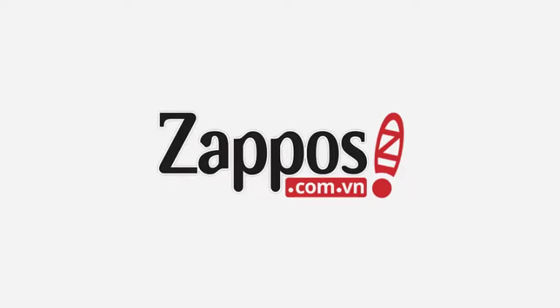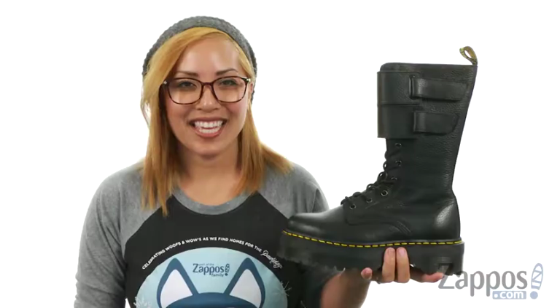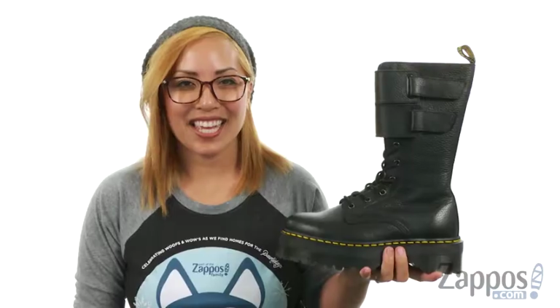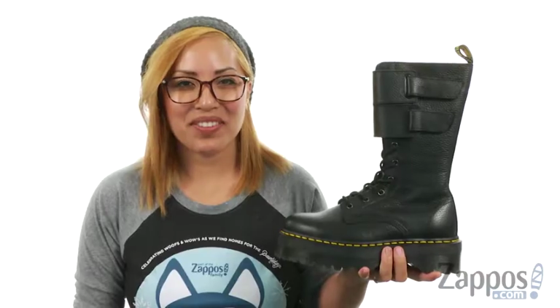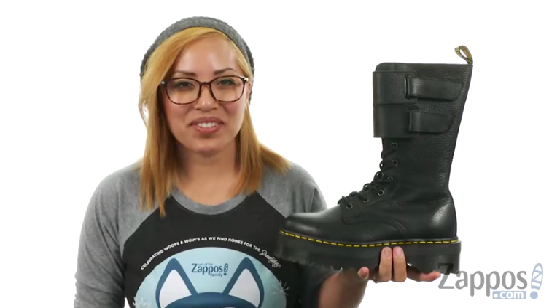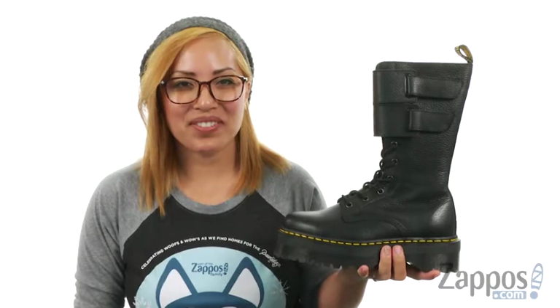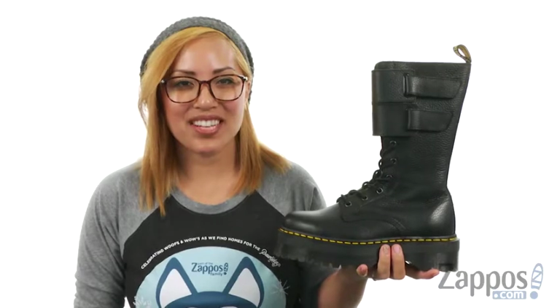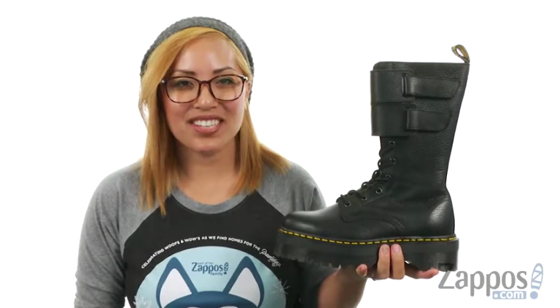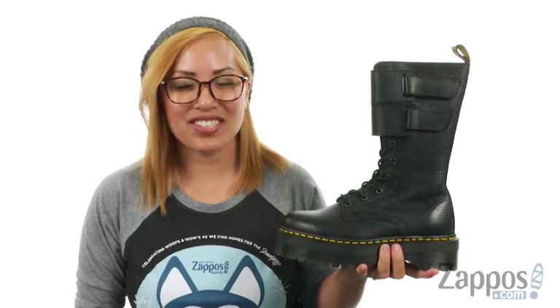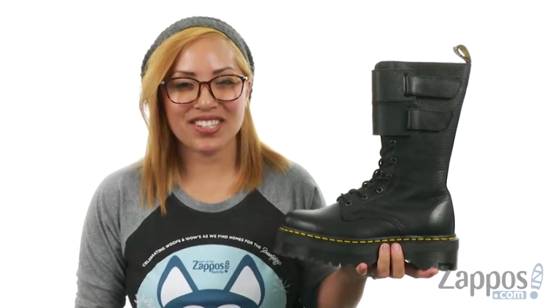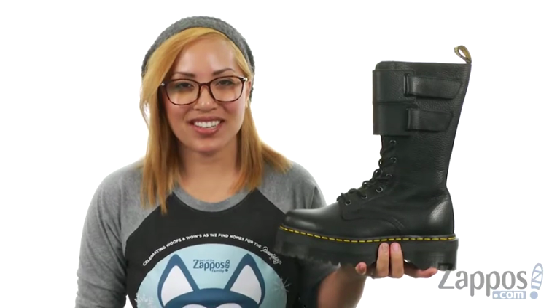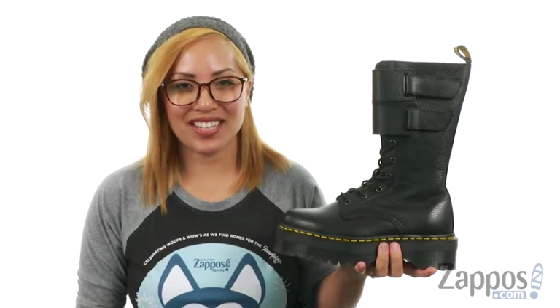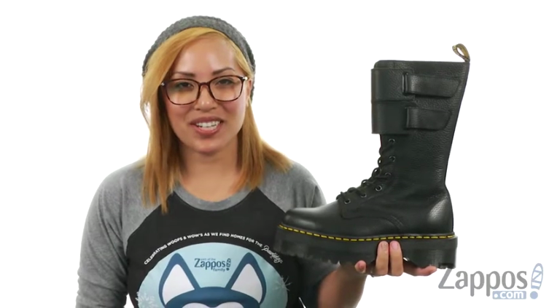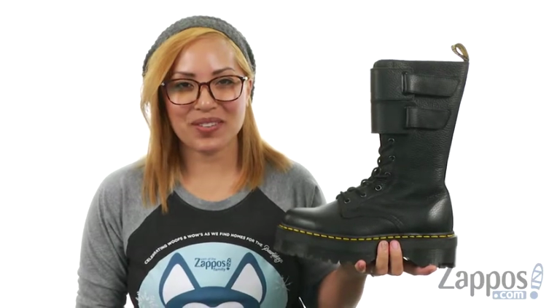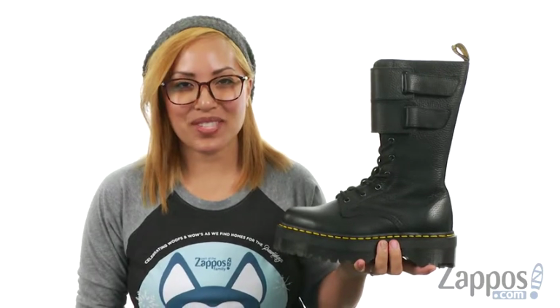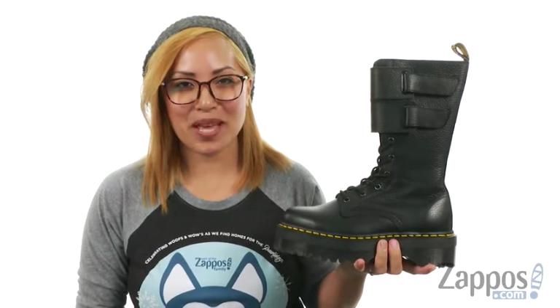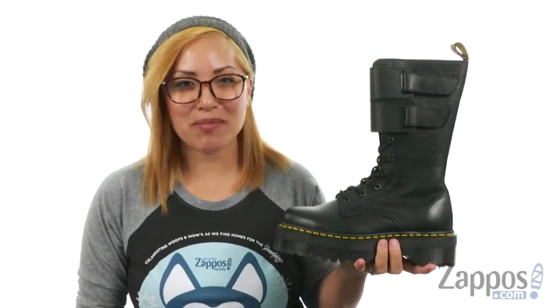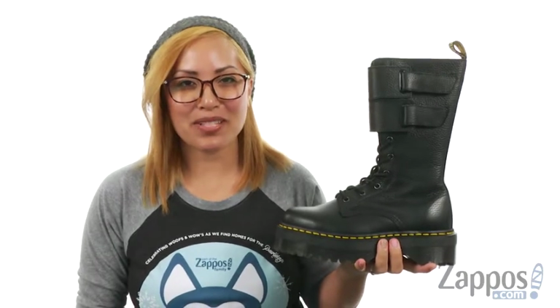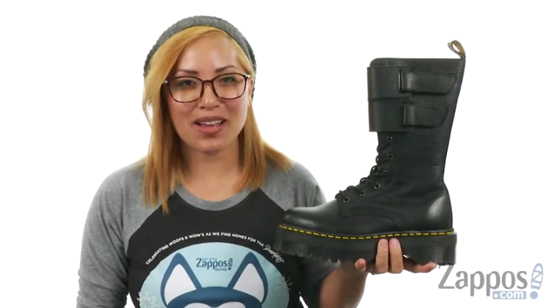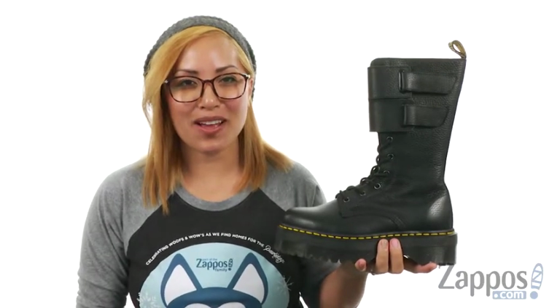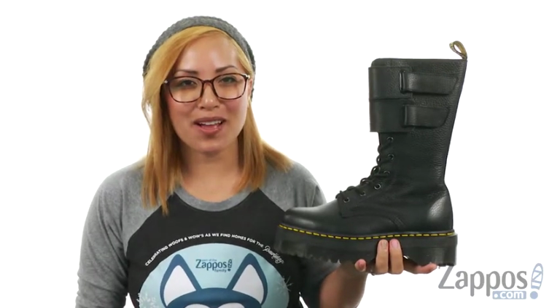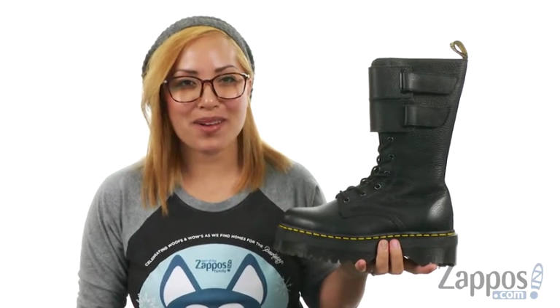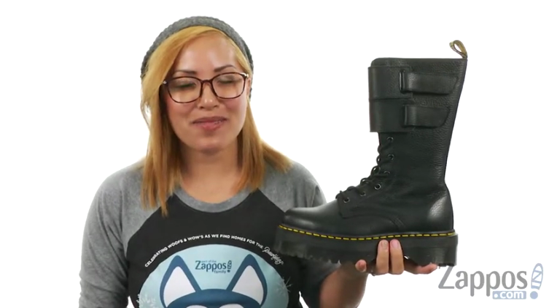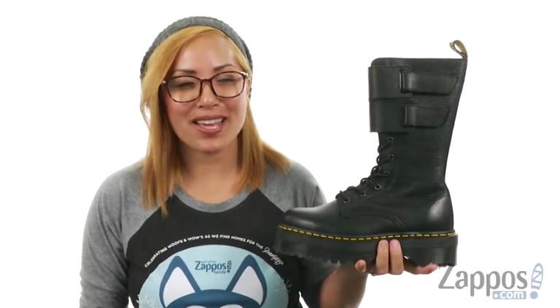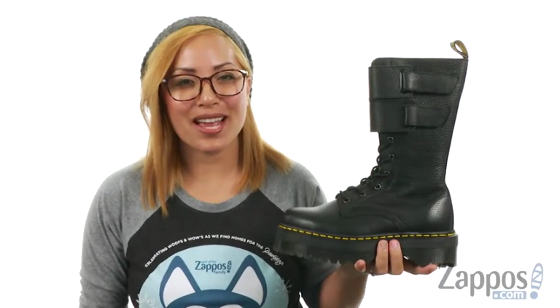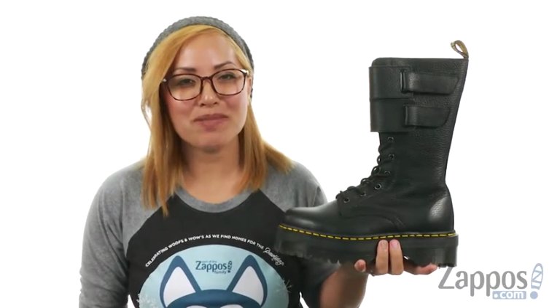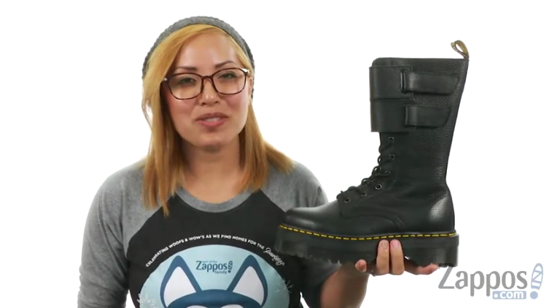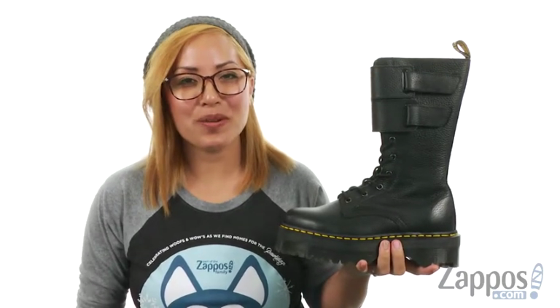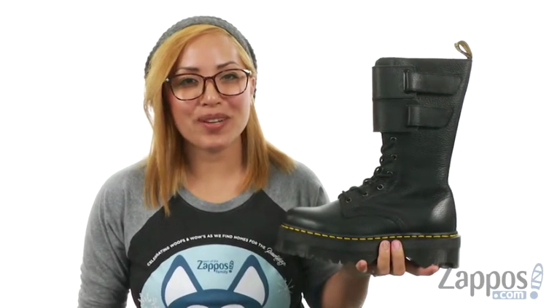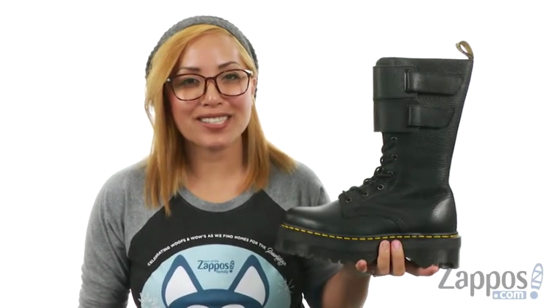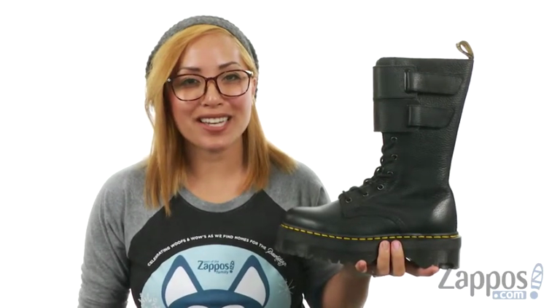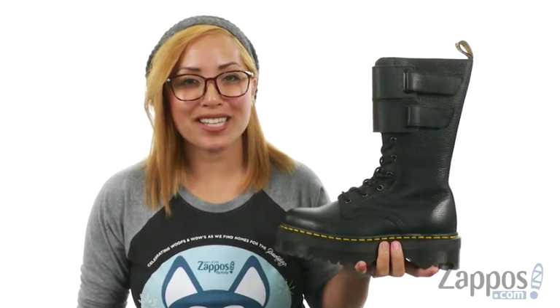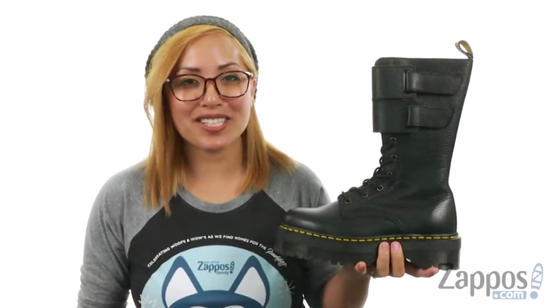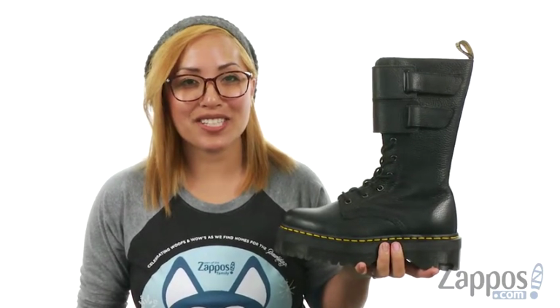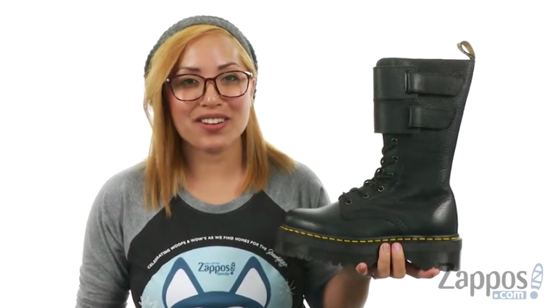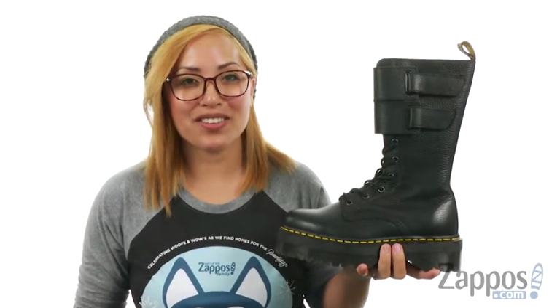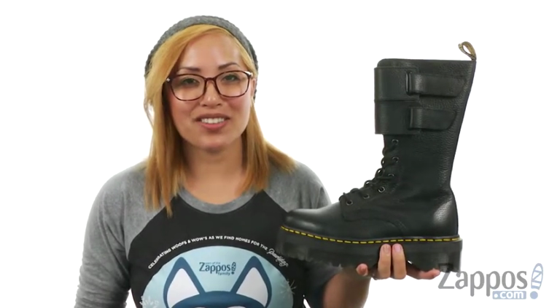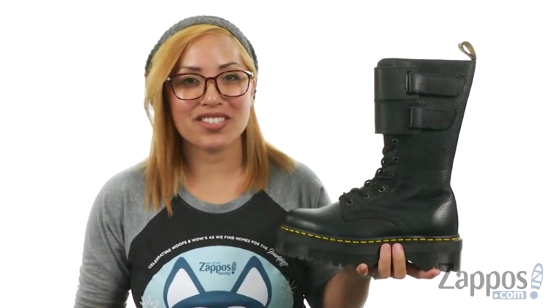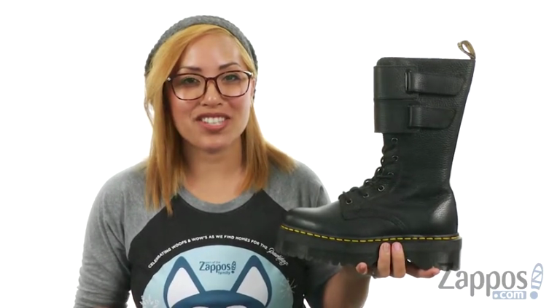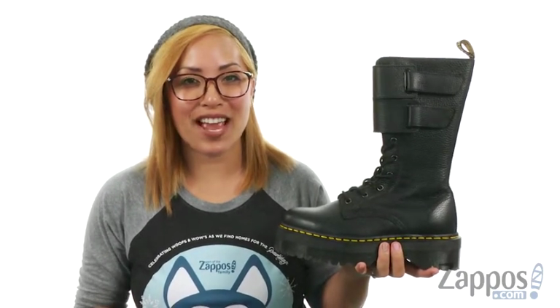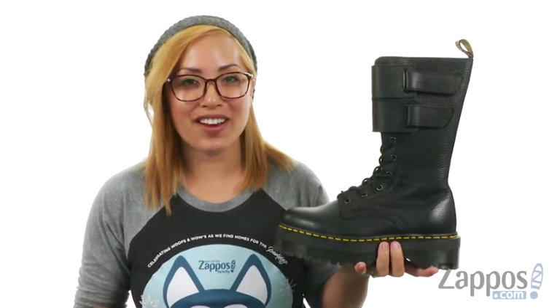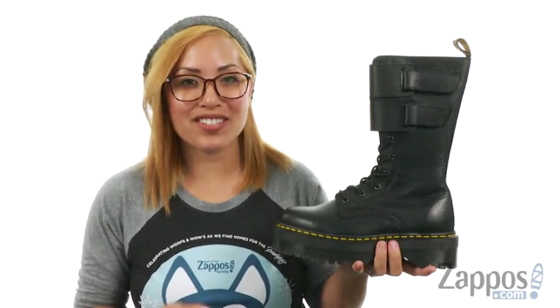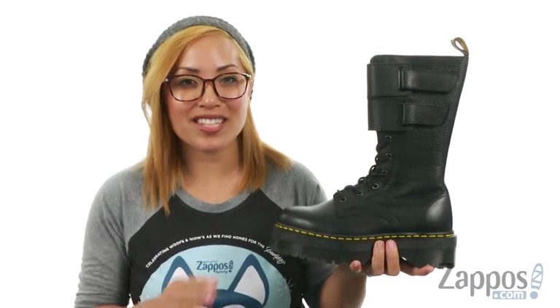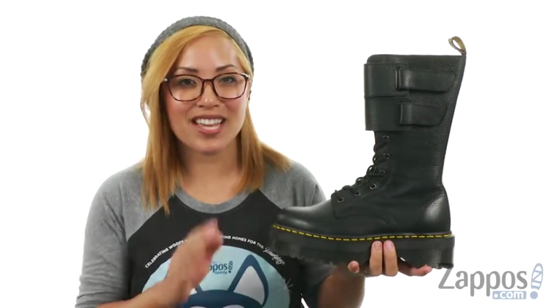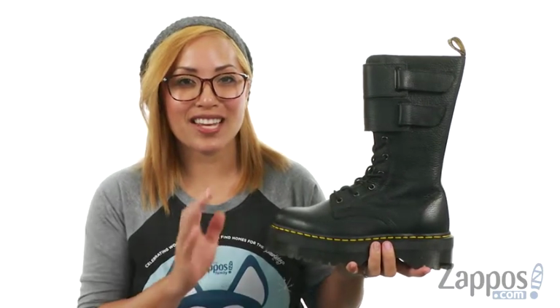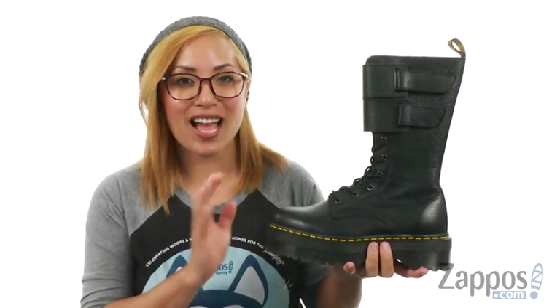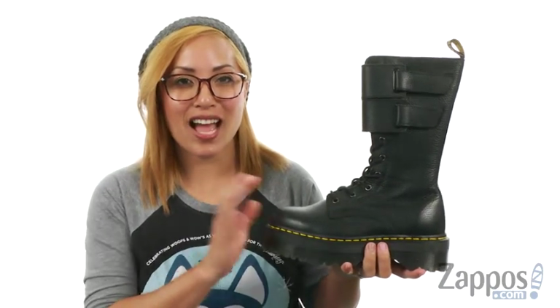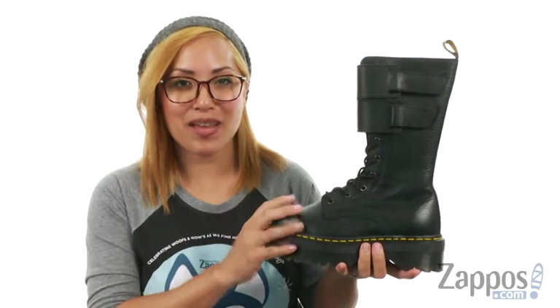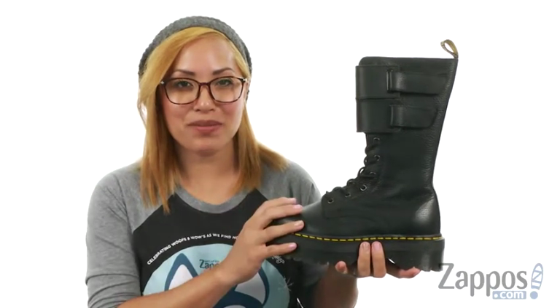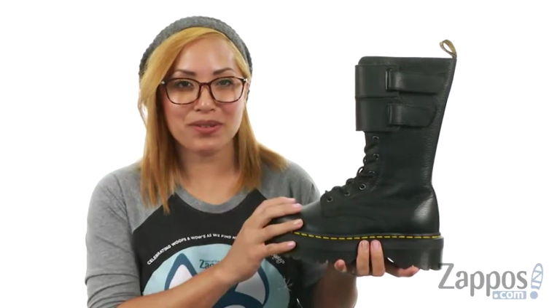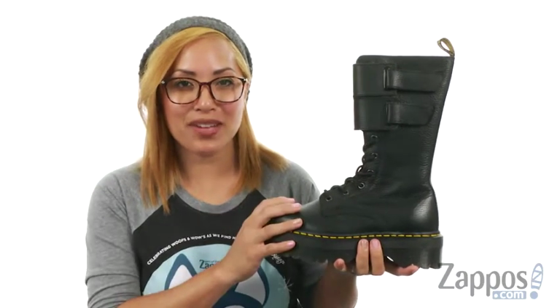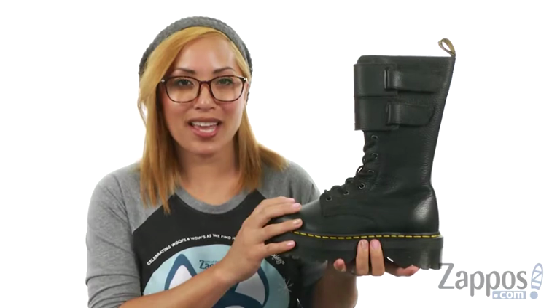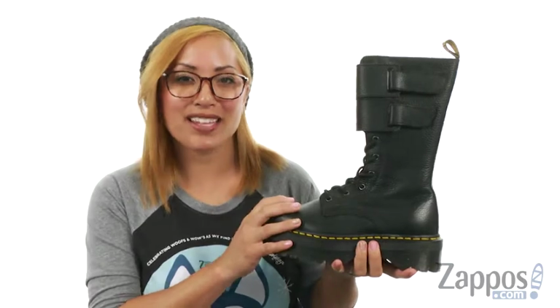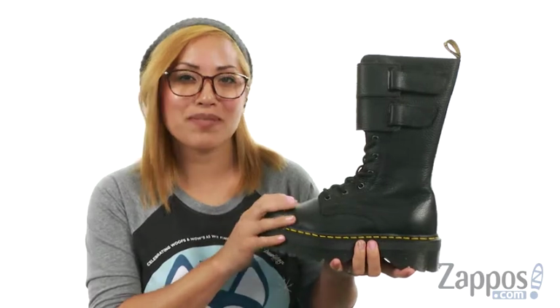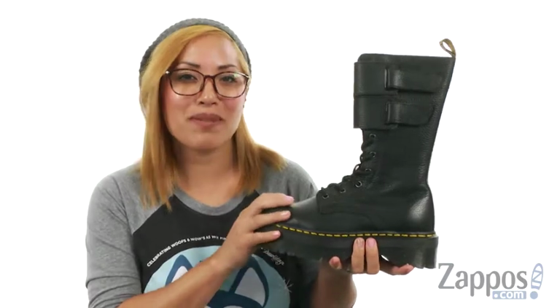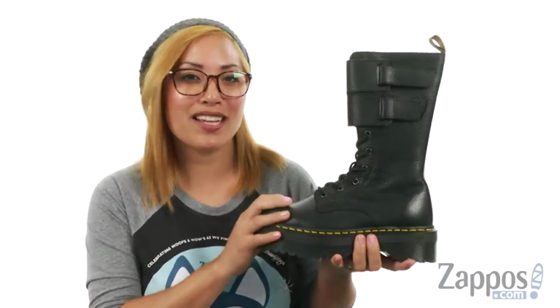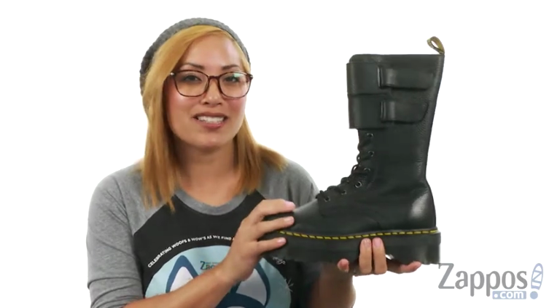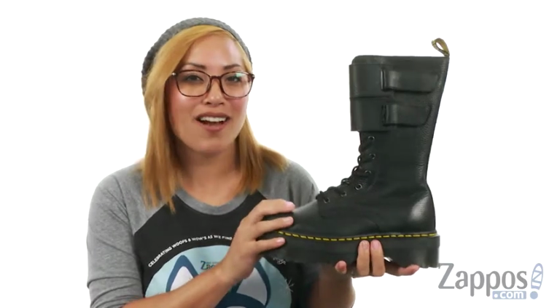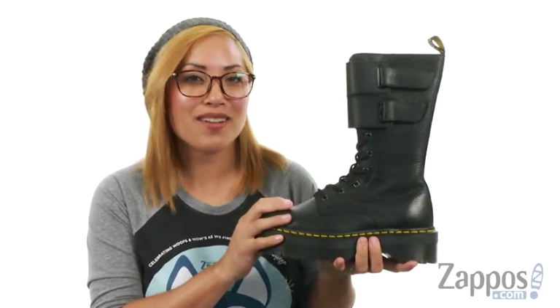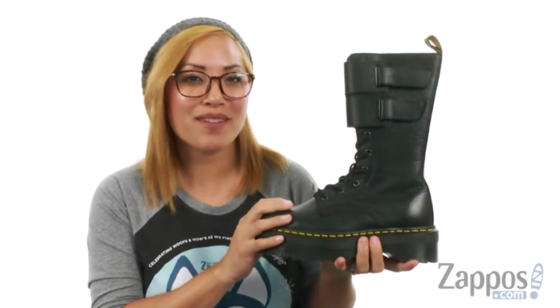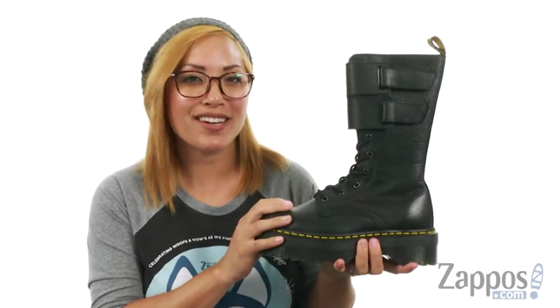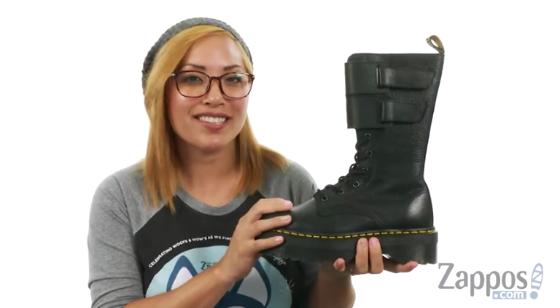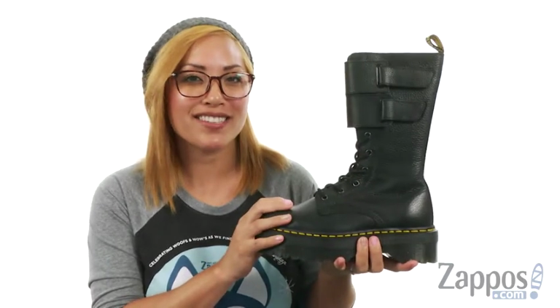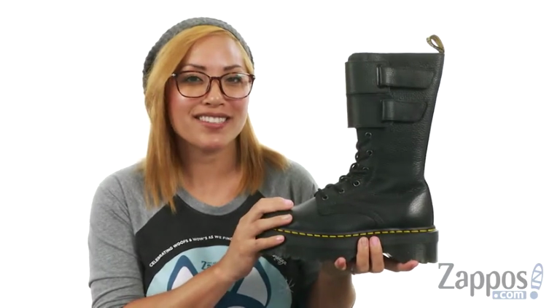Hey everyone, it's Gina Lynn here at Zappos.com and I'm so excited to share with you the Jagger 10 i-boot by Doc Martens.